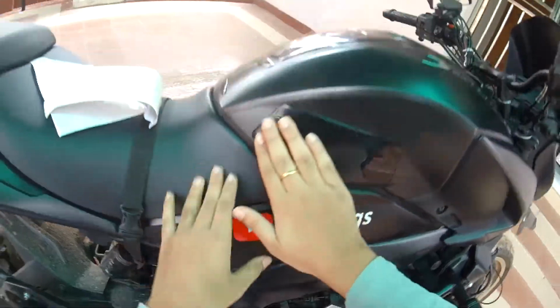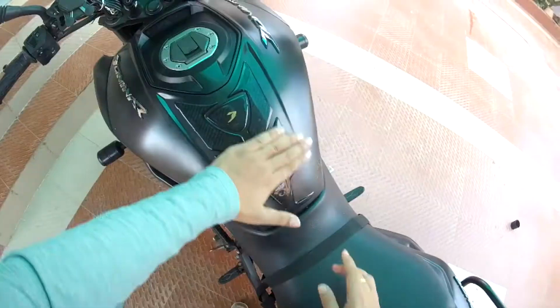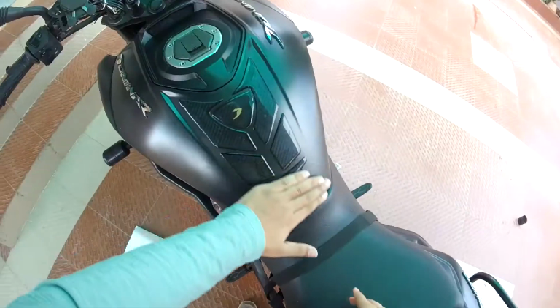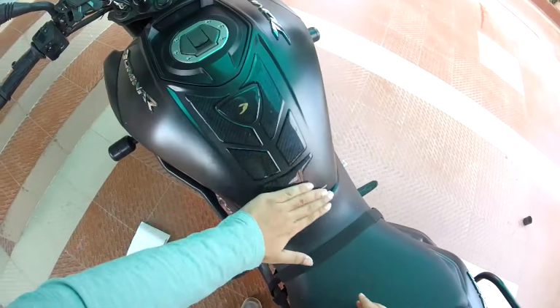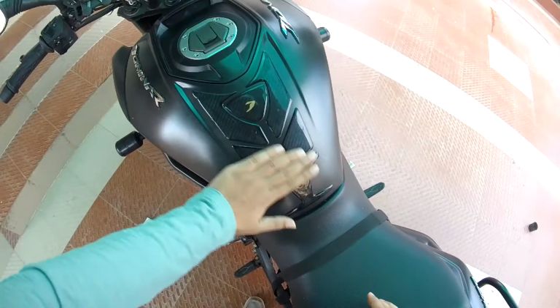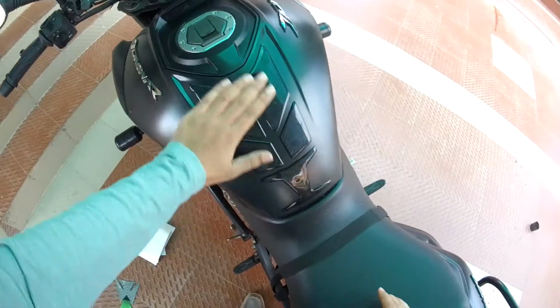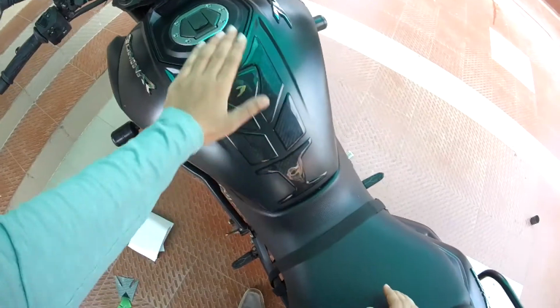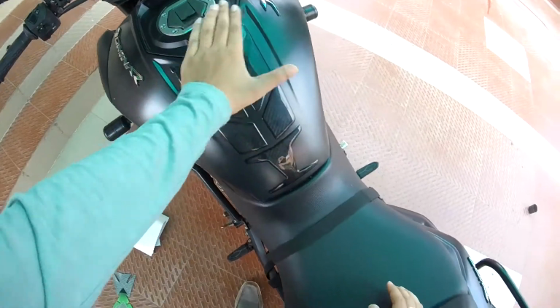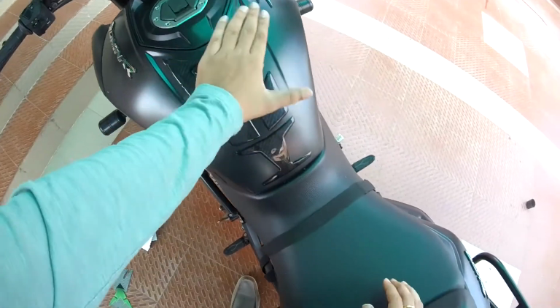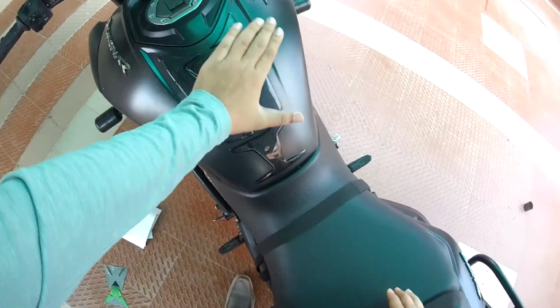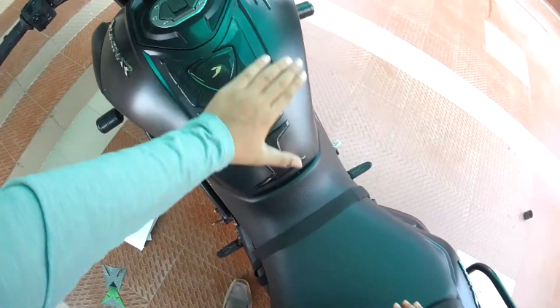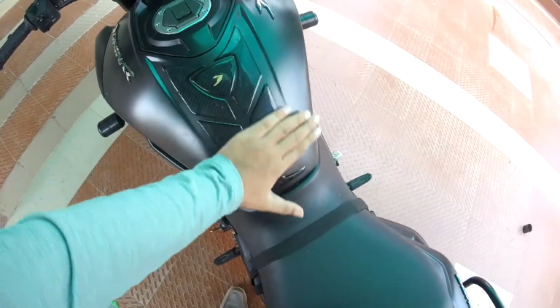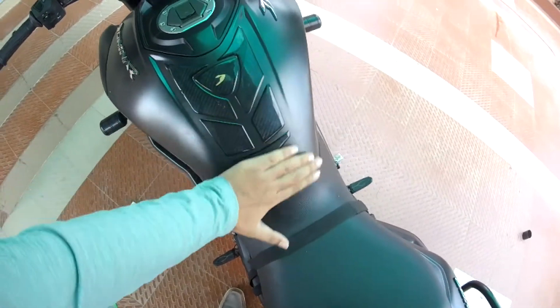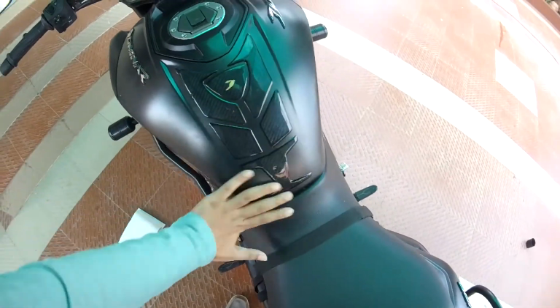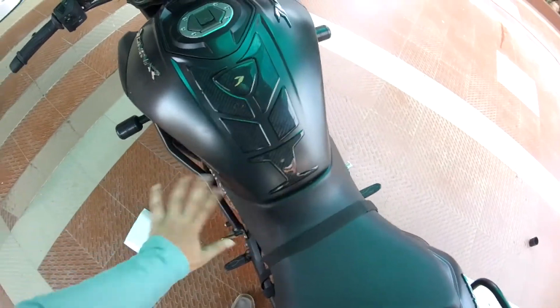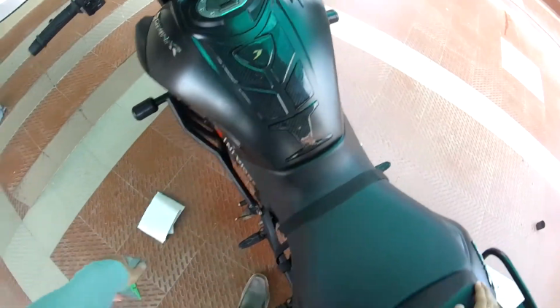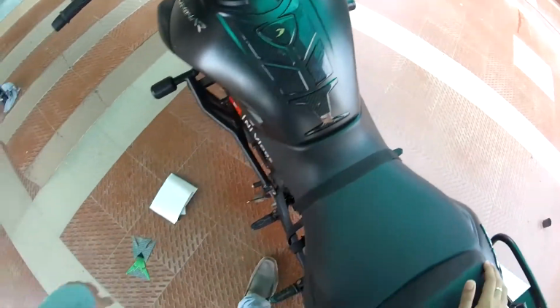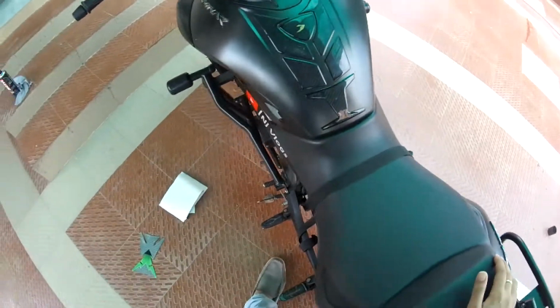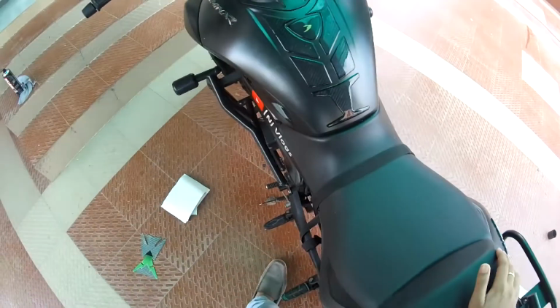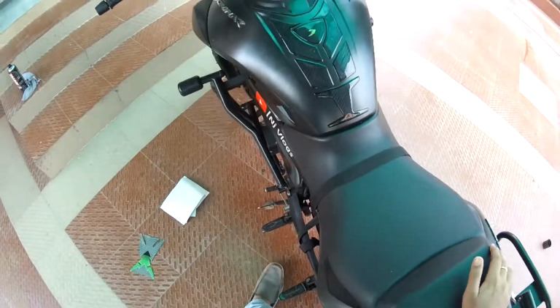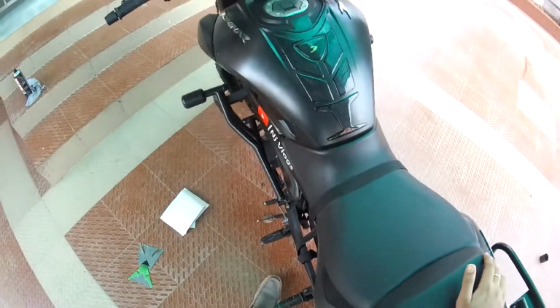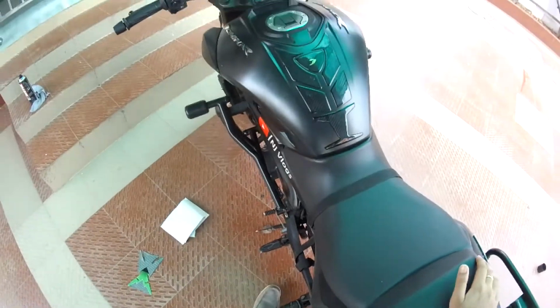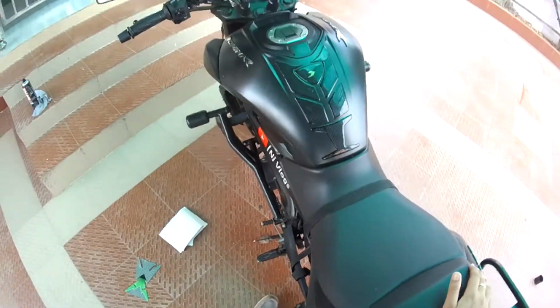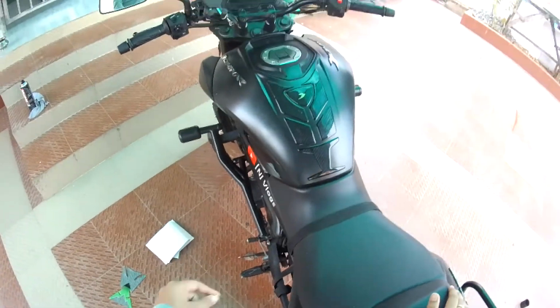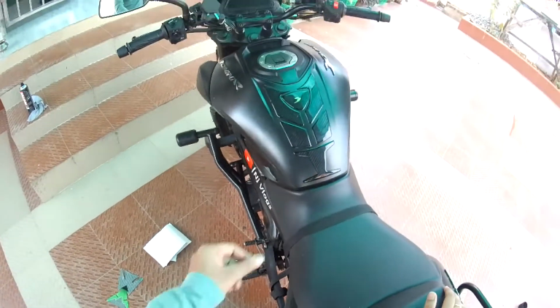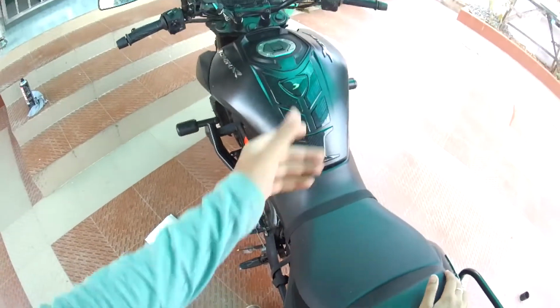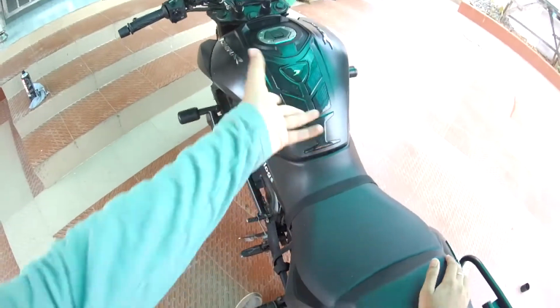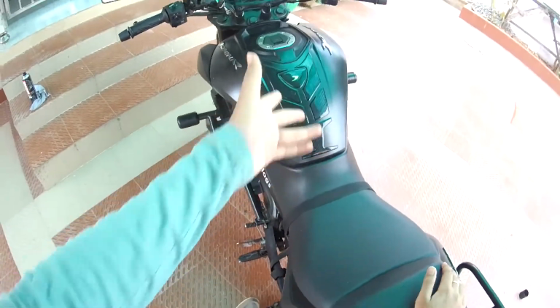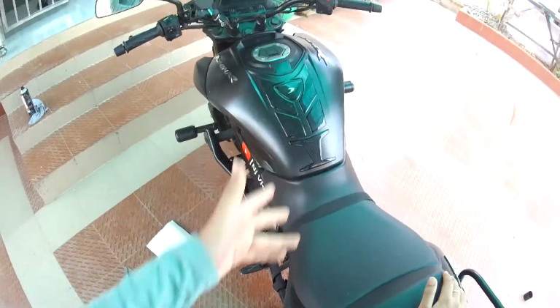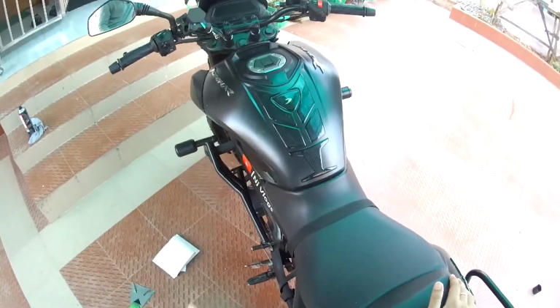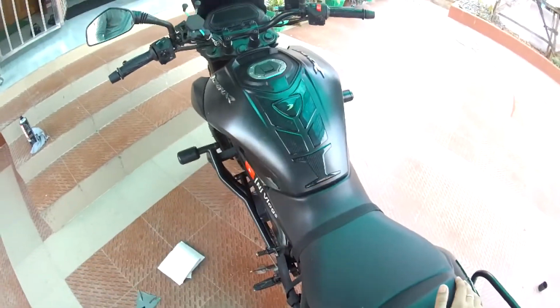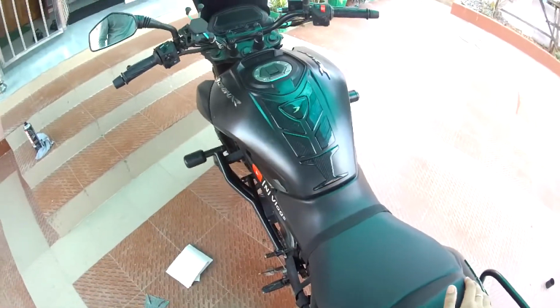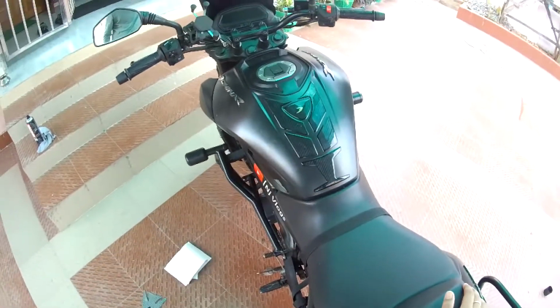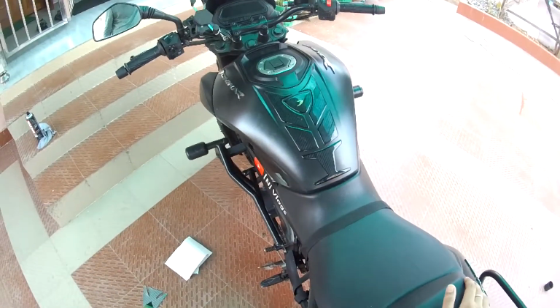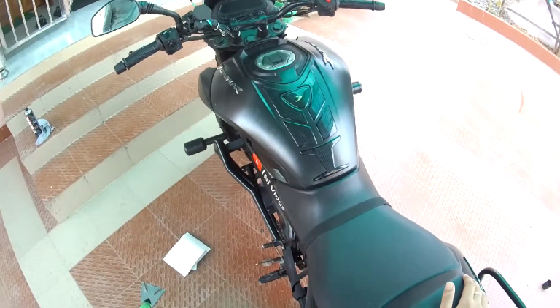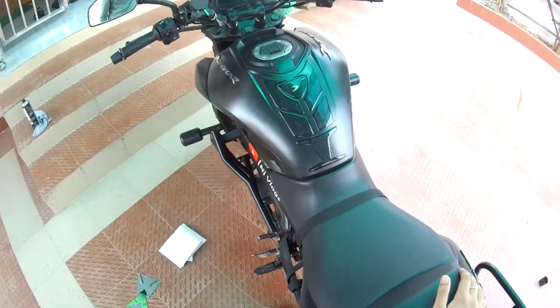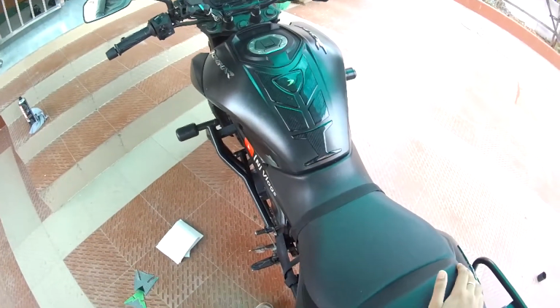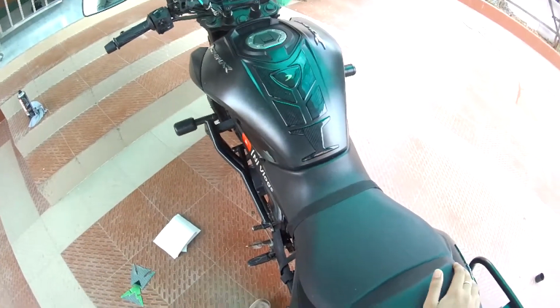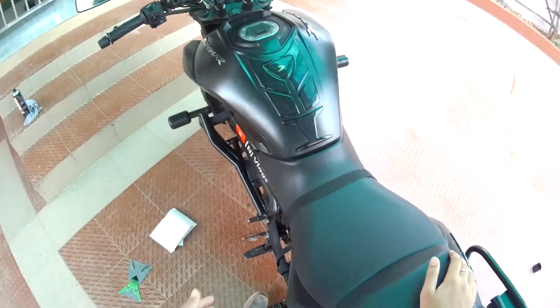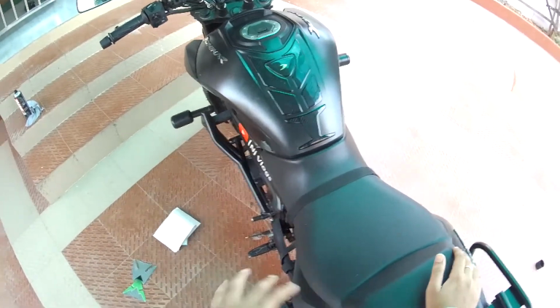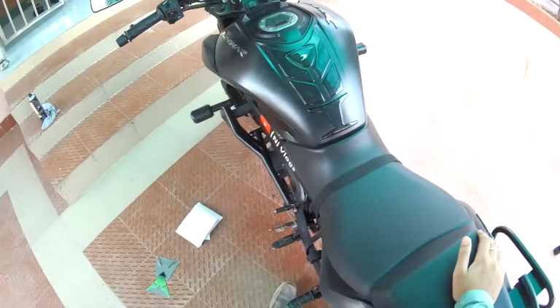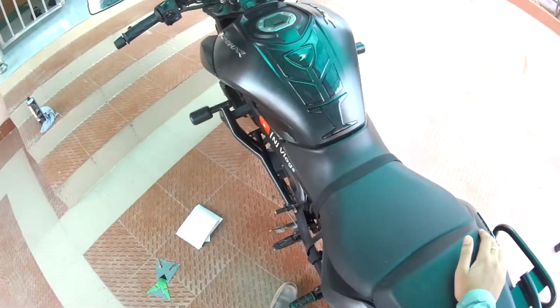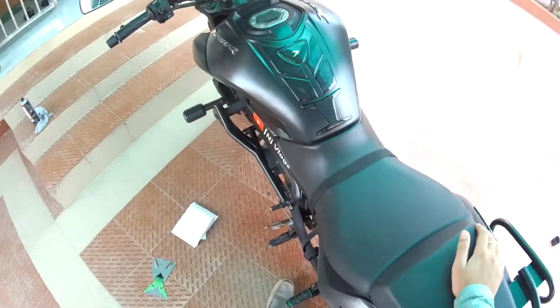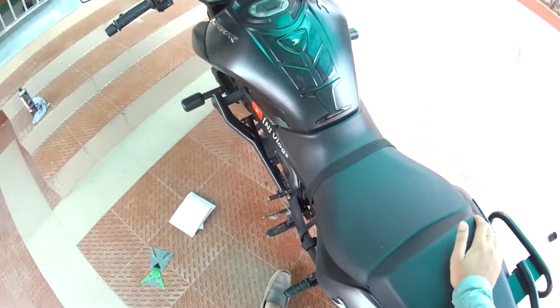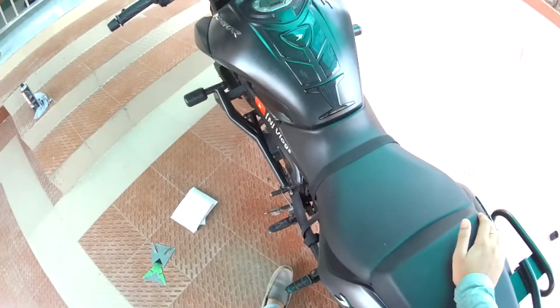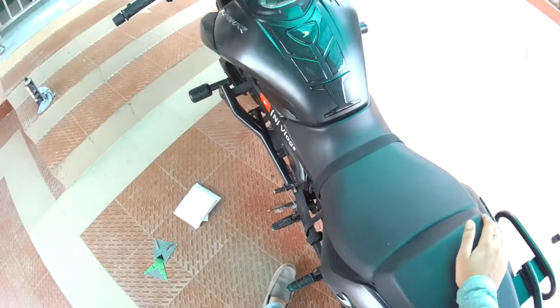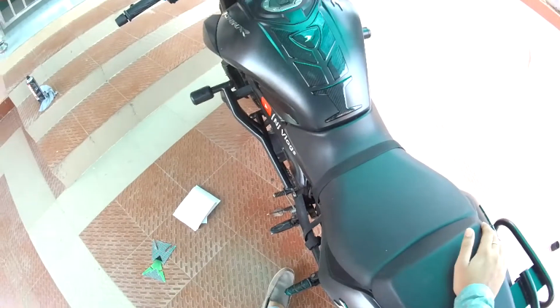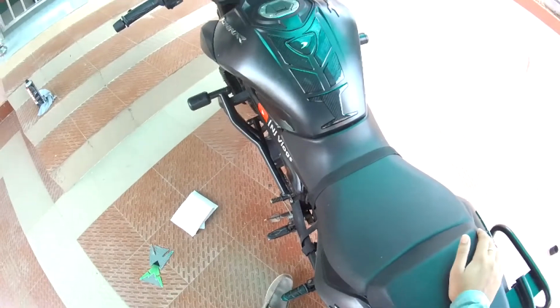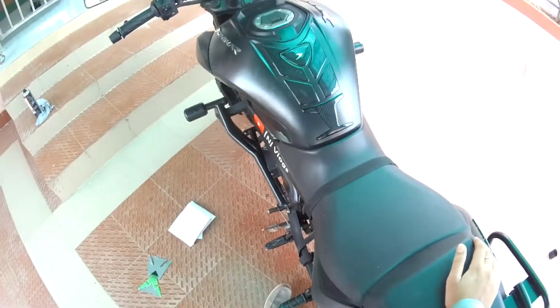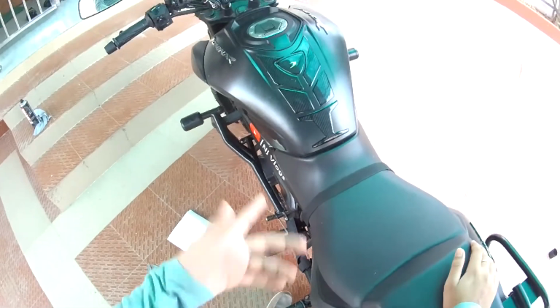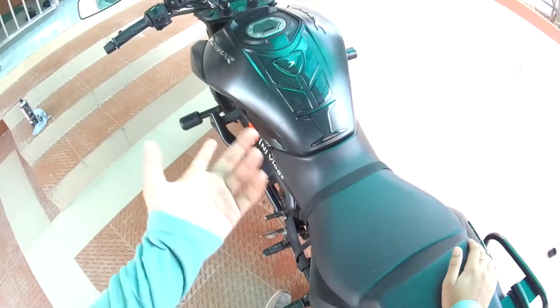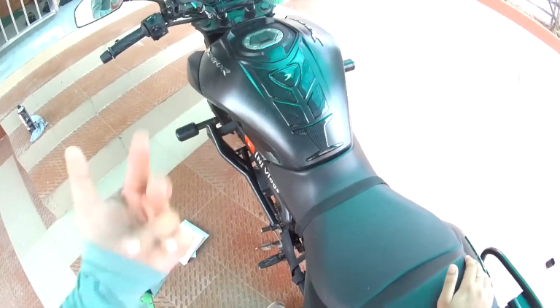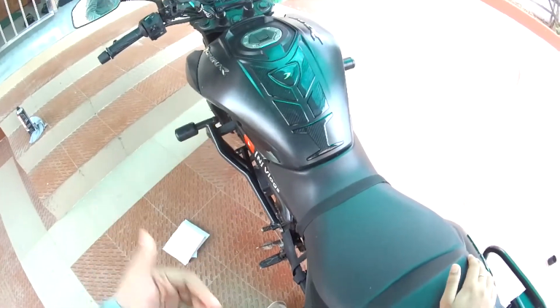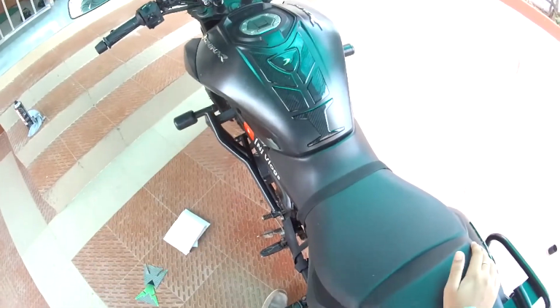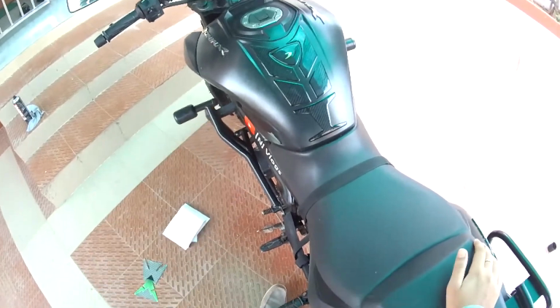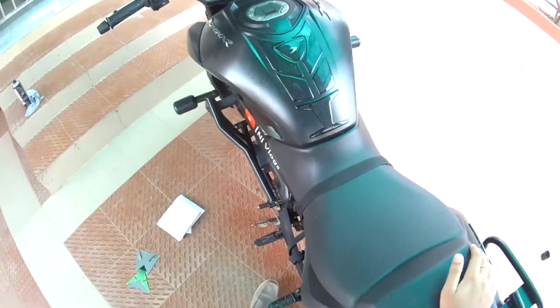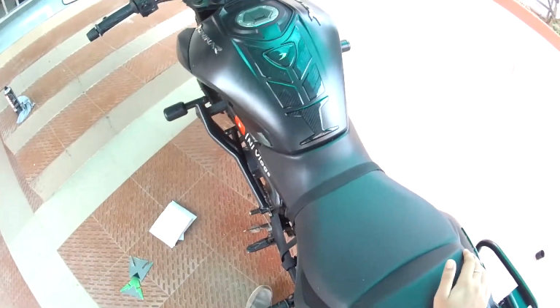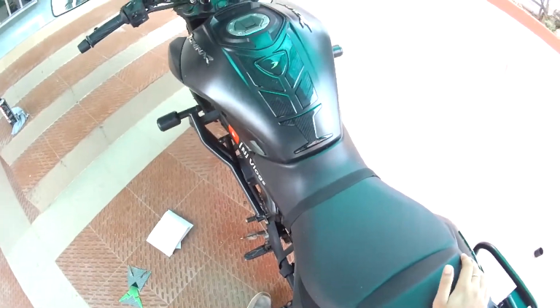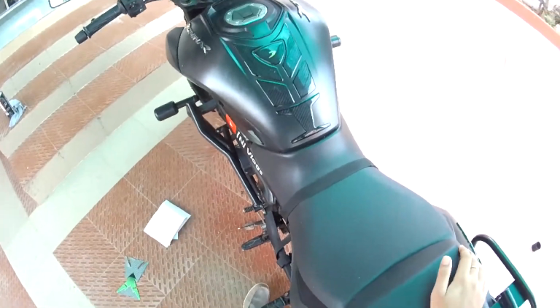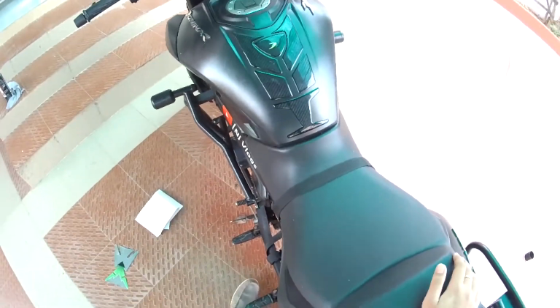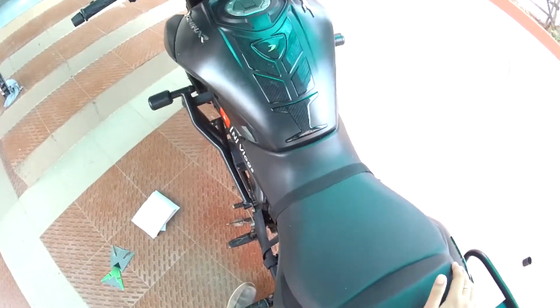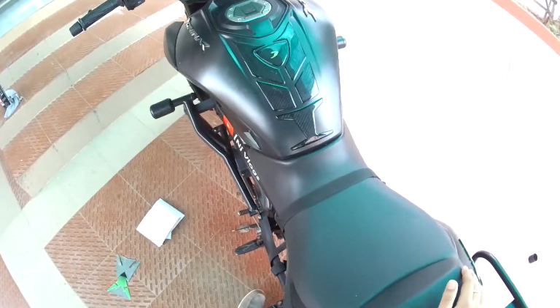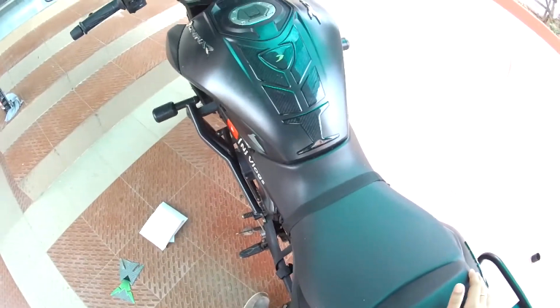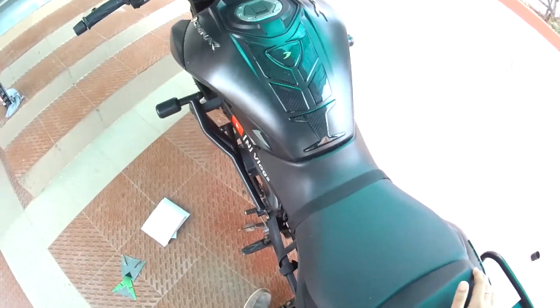So guys, this is the final look. I will show you a cinematic shot of how it looks, and then I will talk with you.